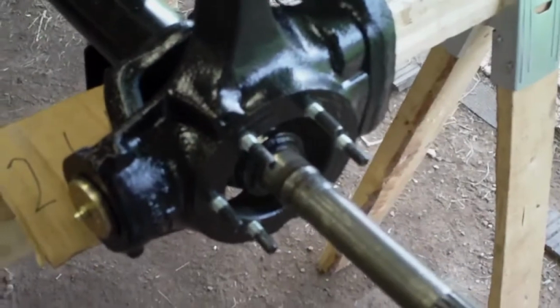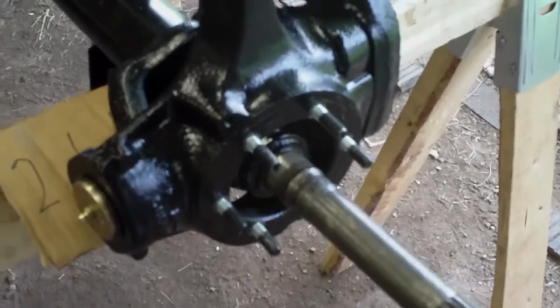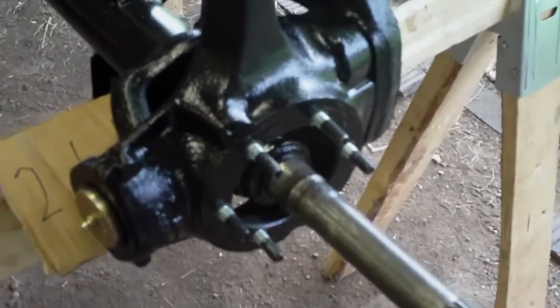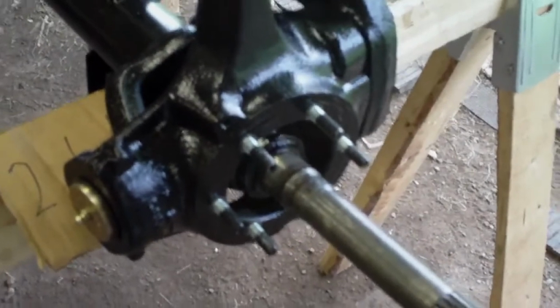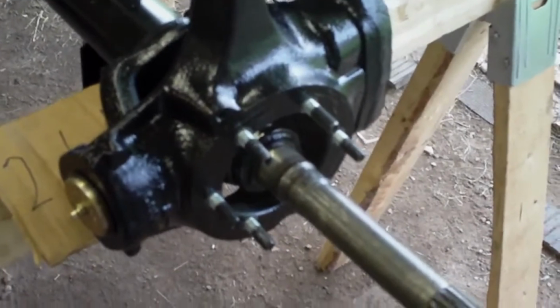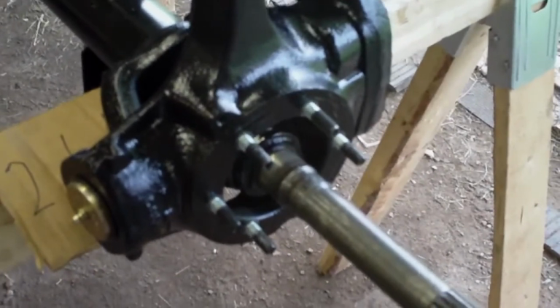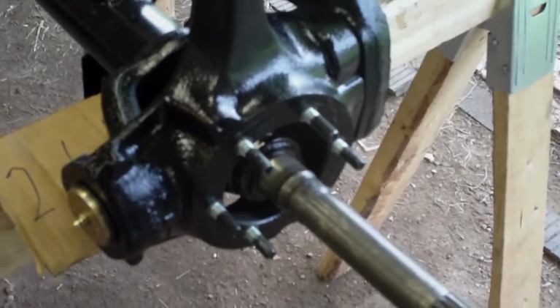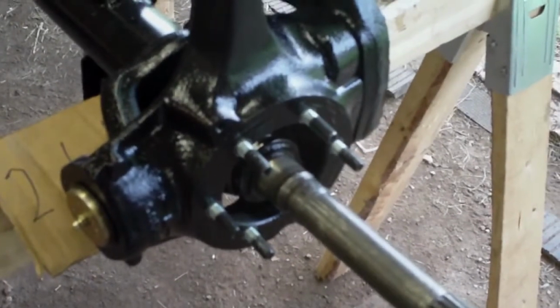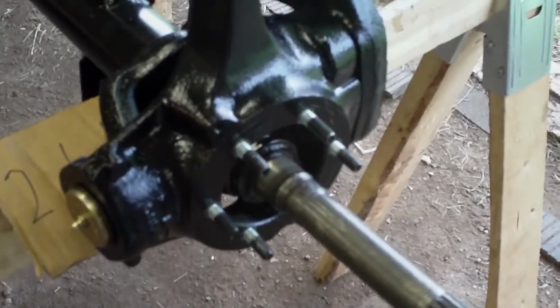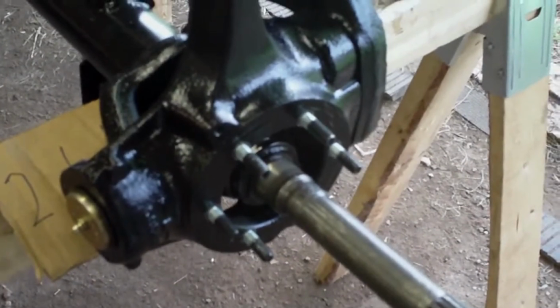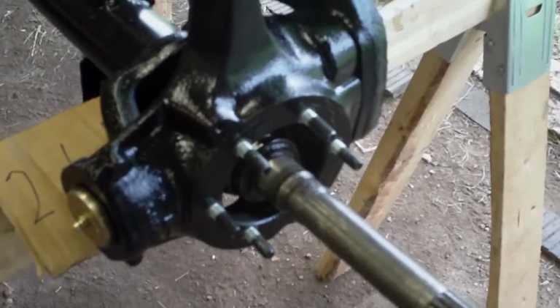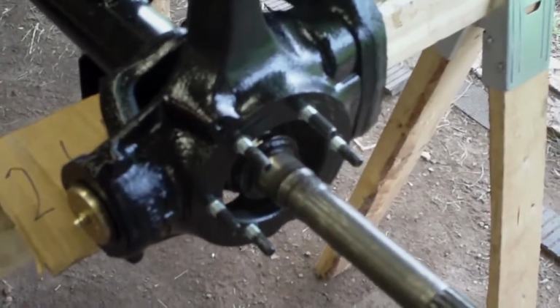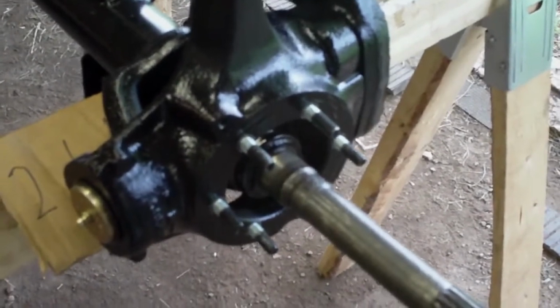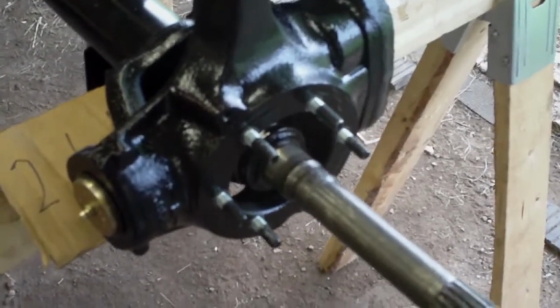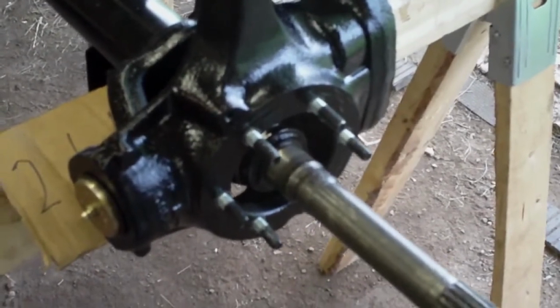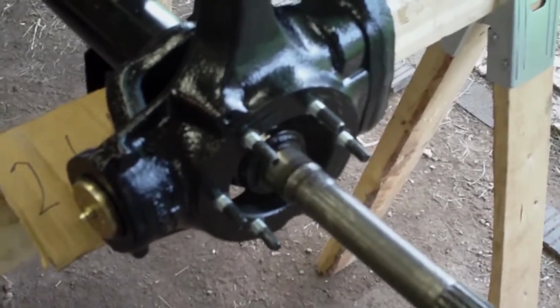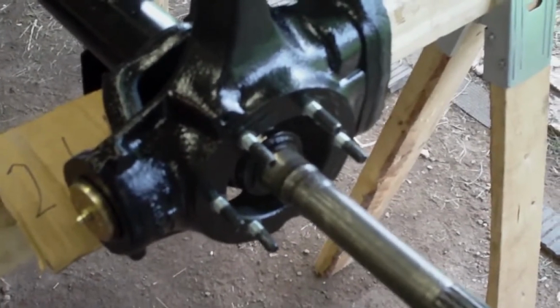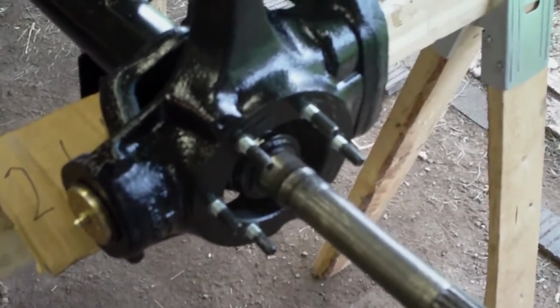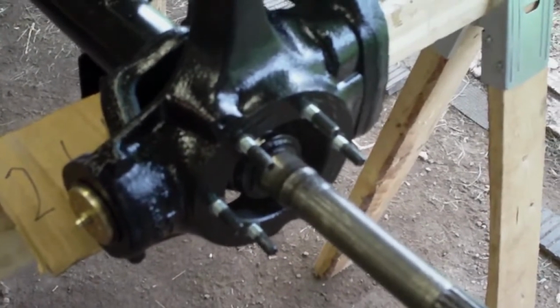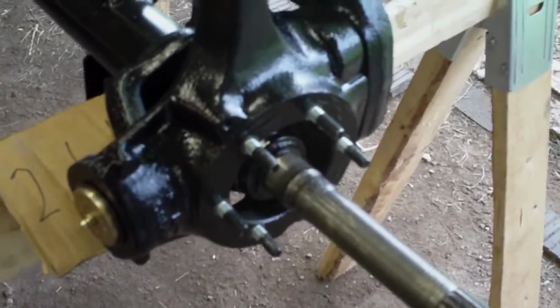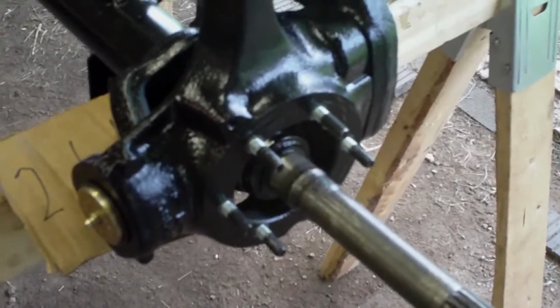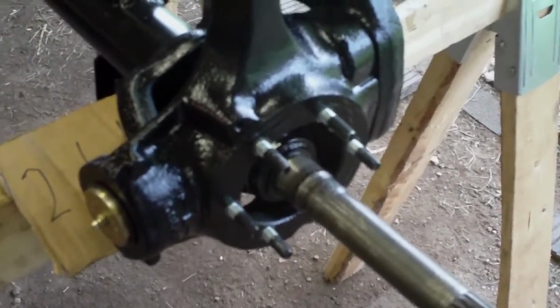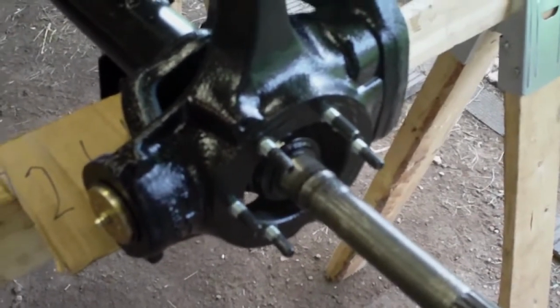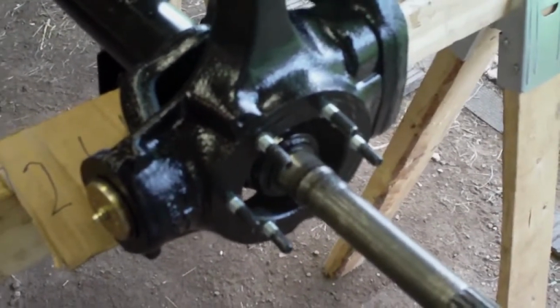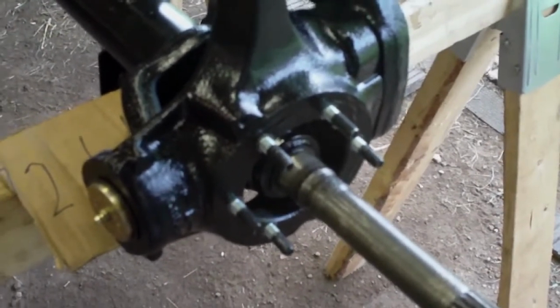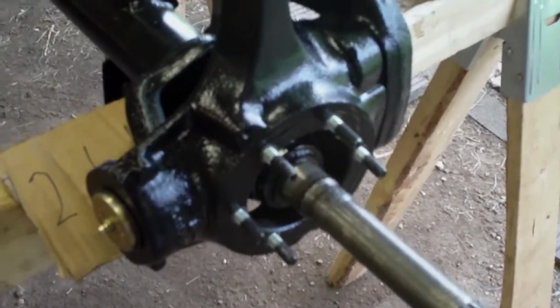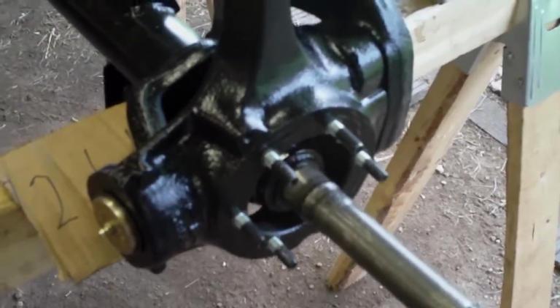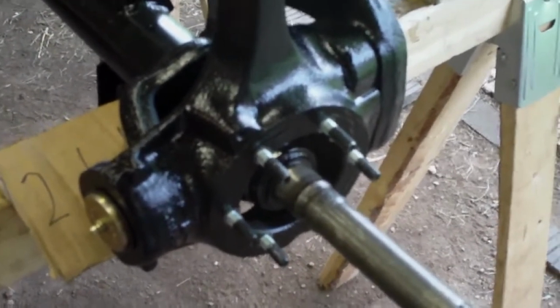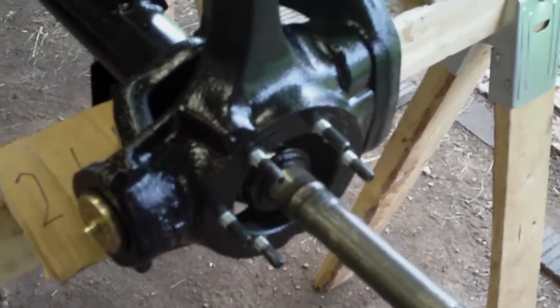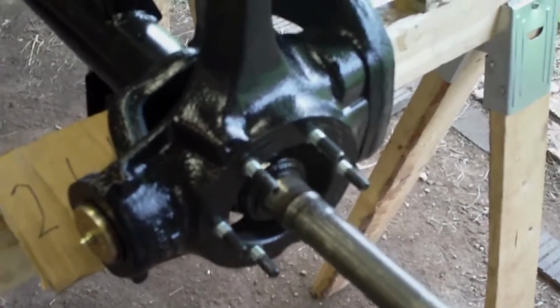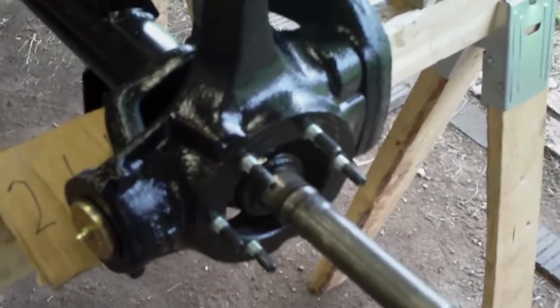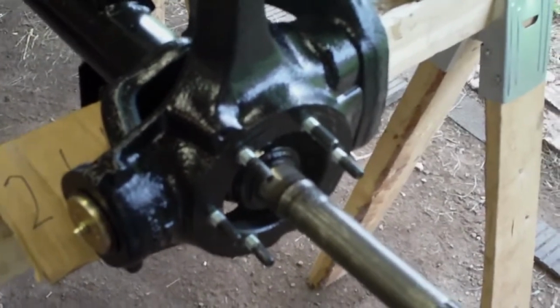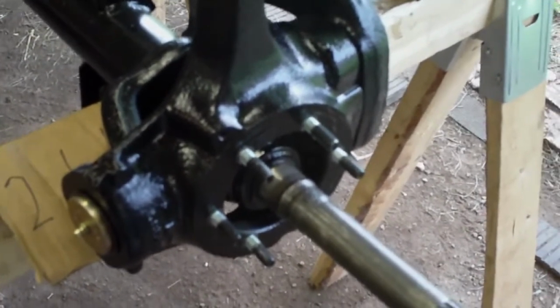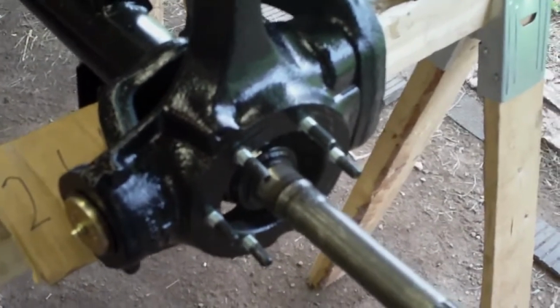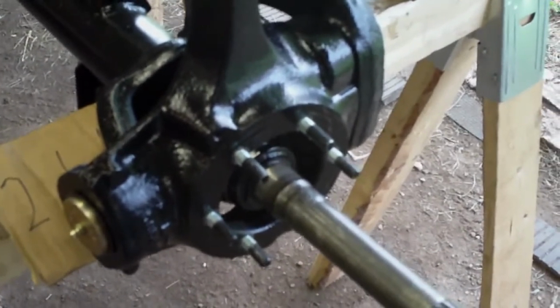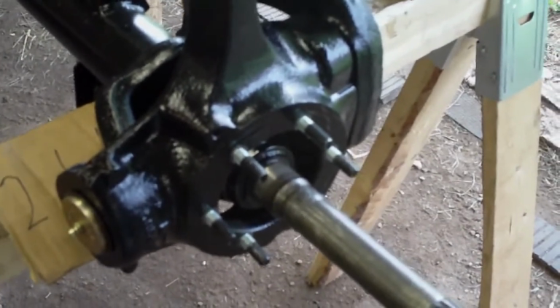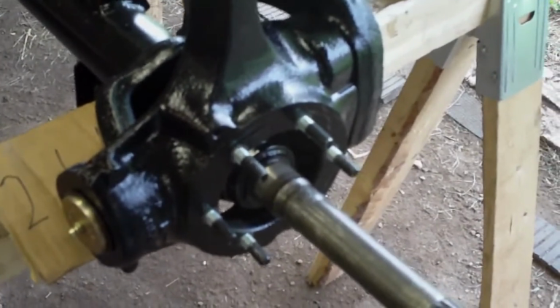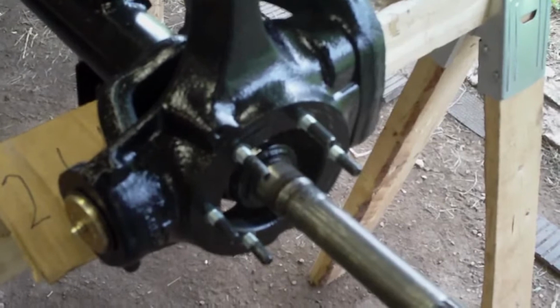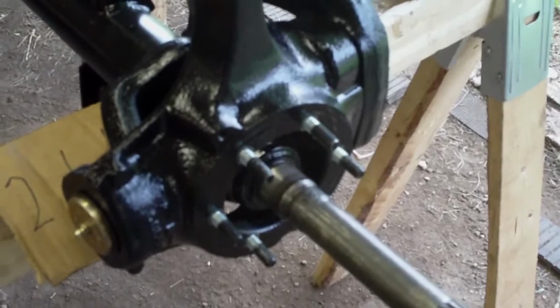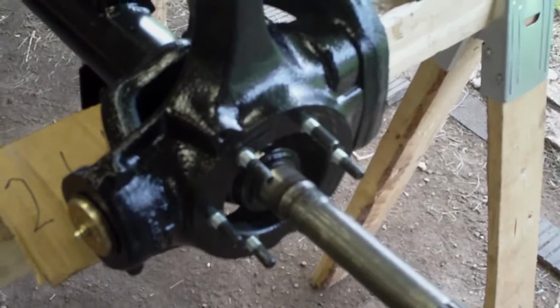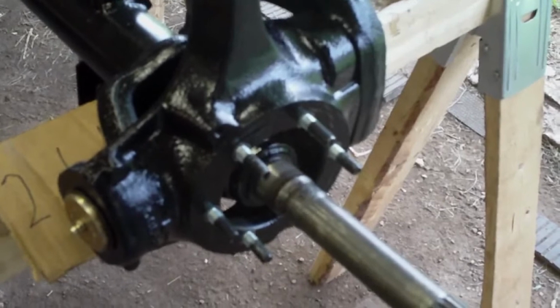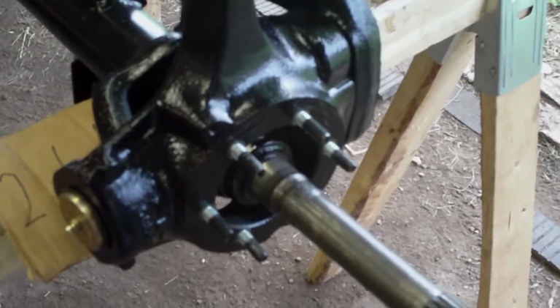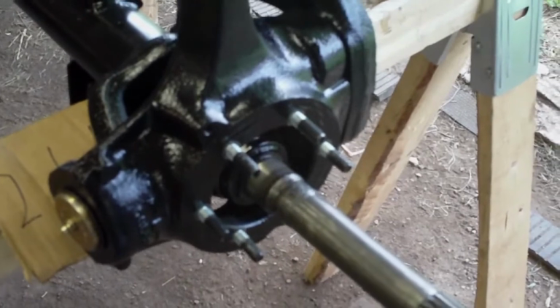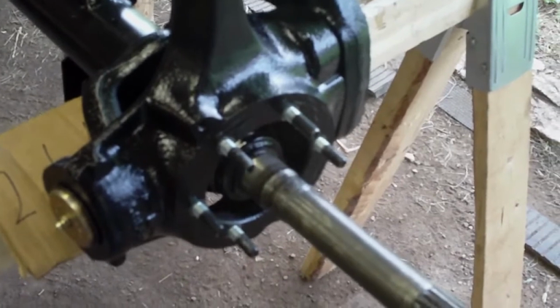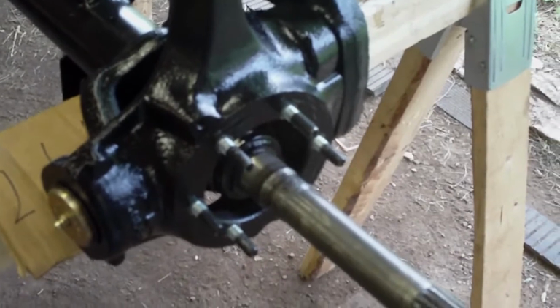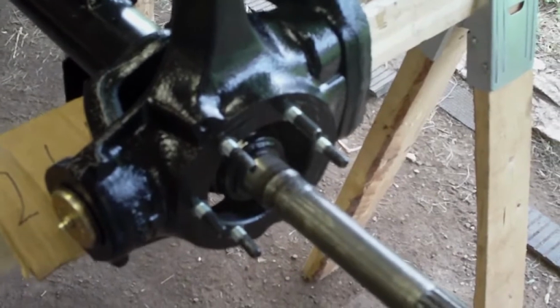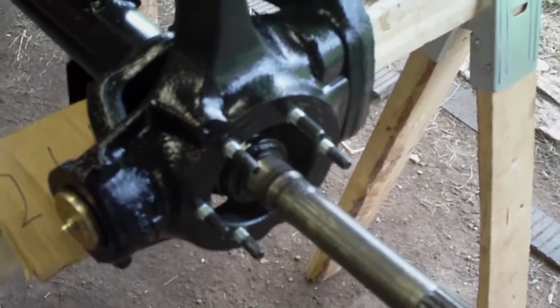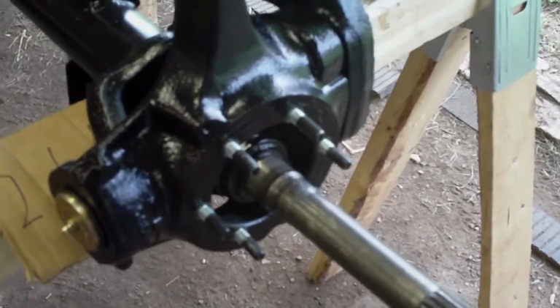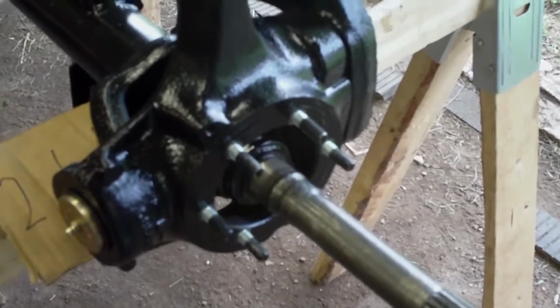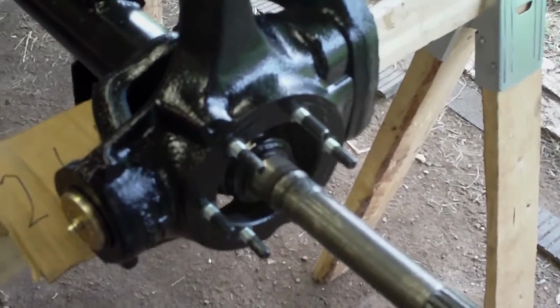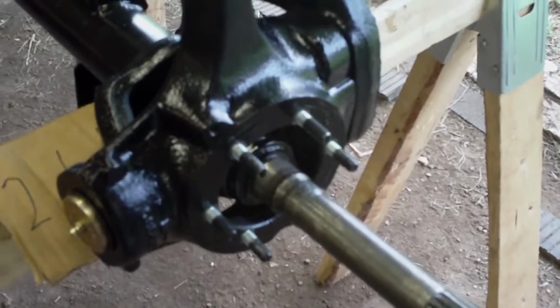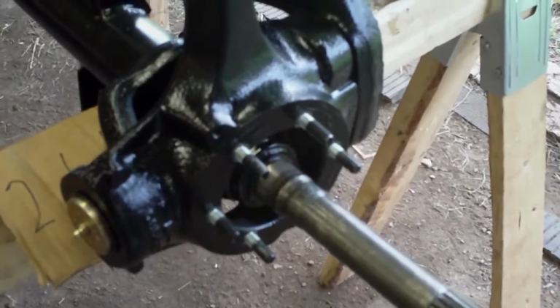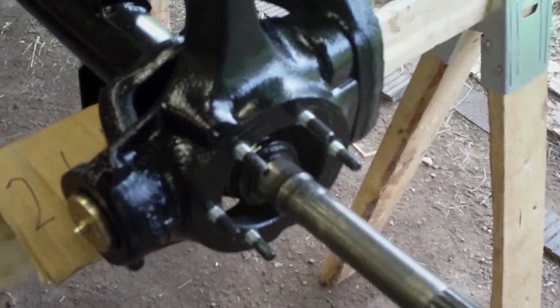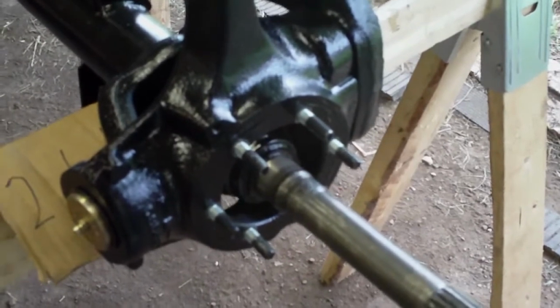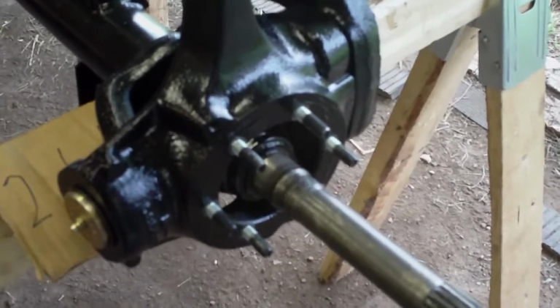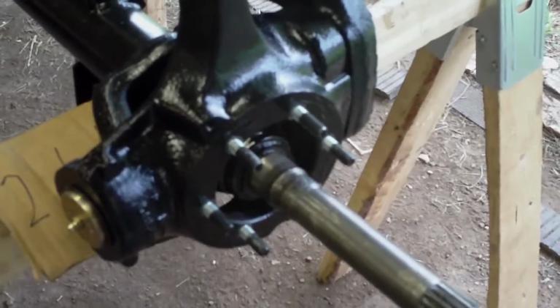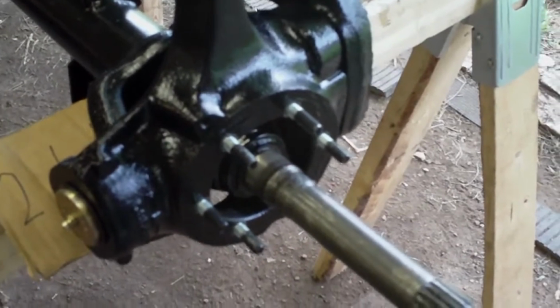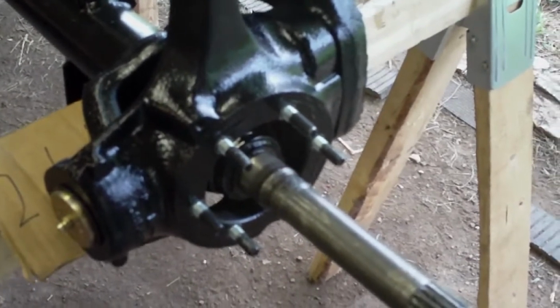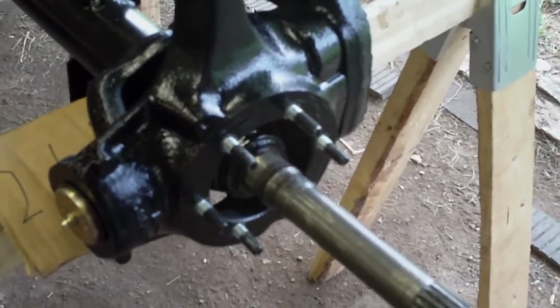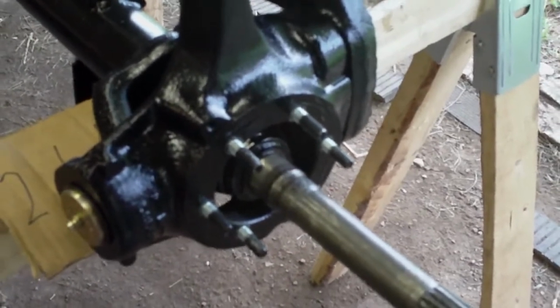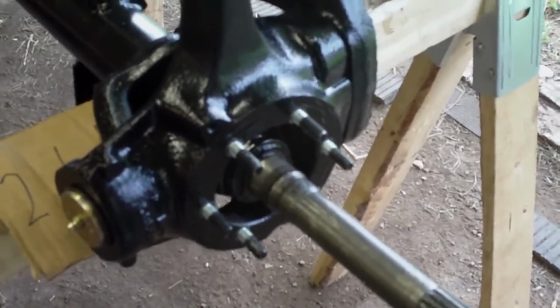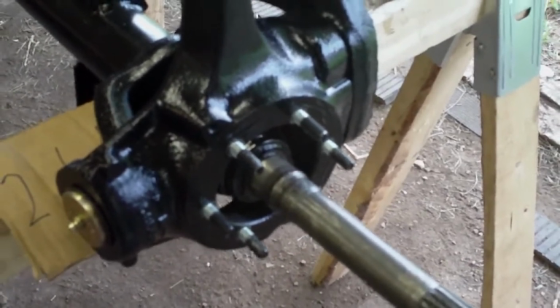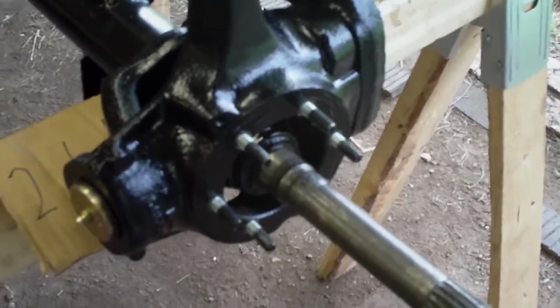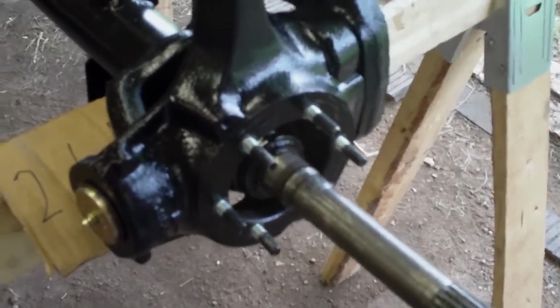I still have to press the new brake rotors onto the hubs. Apart from that, this axle is very close to being back together.